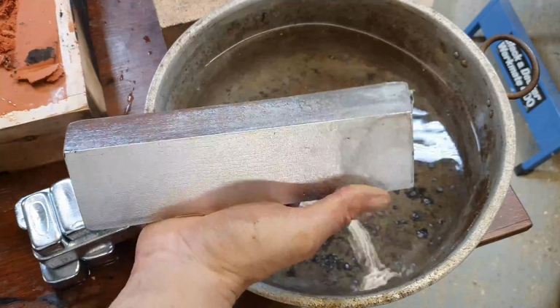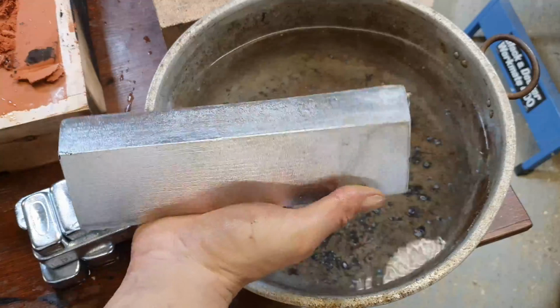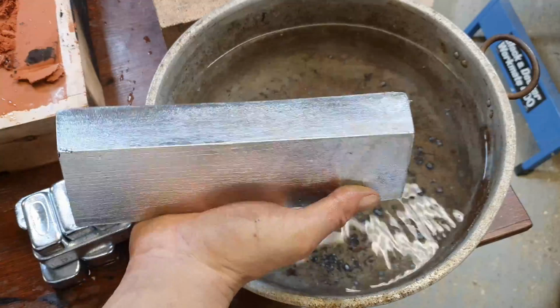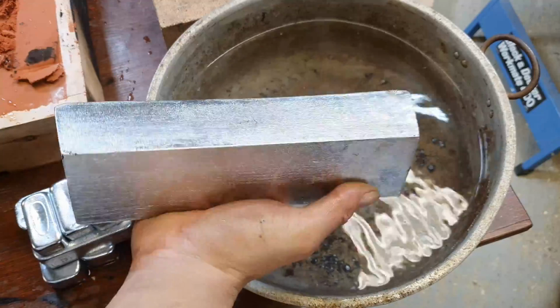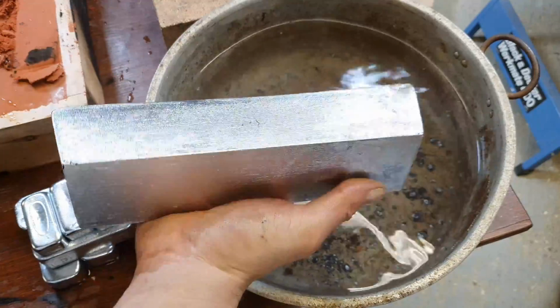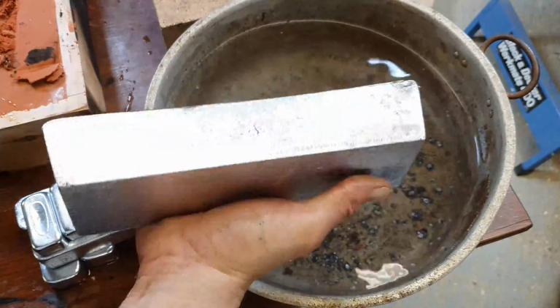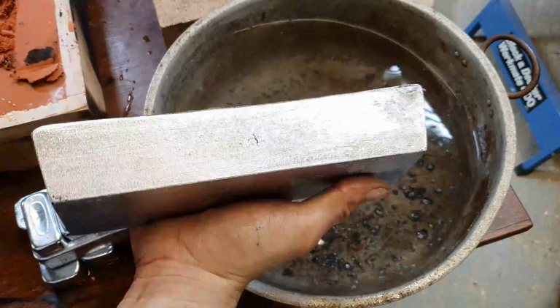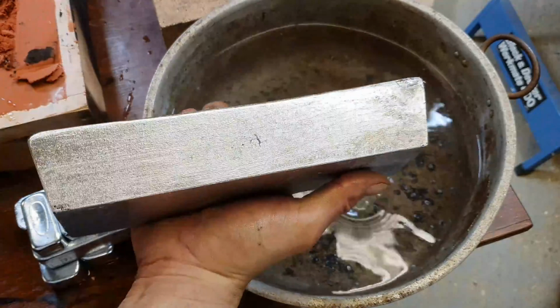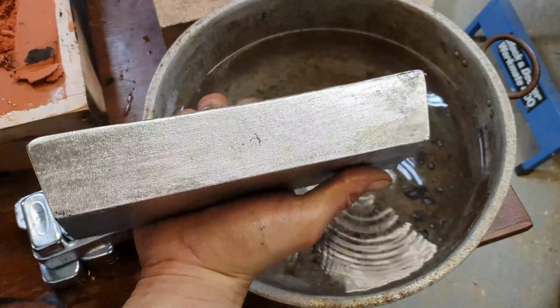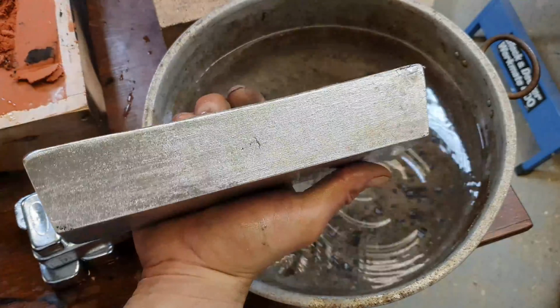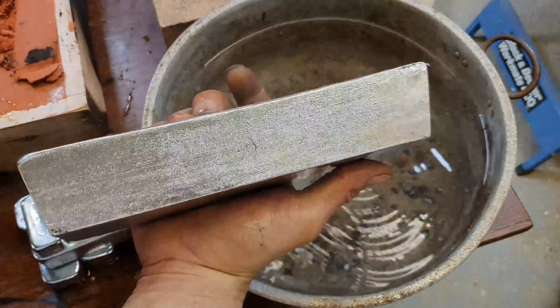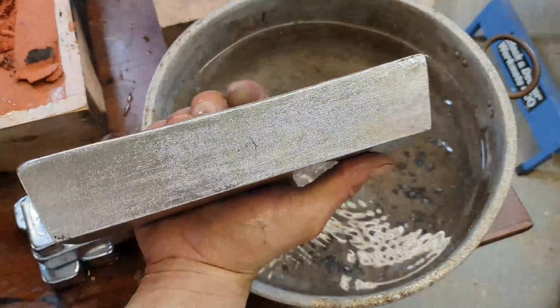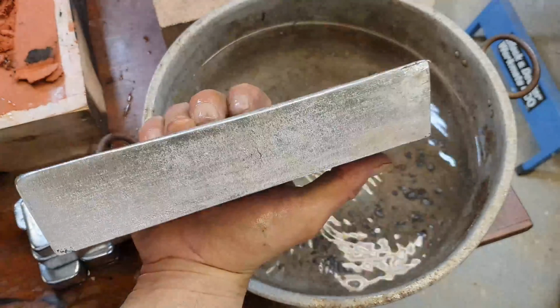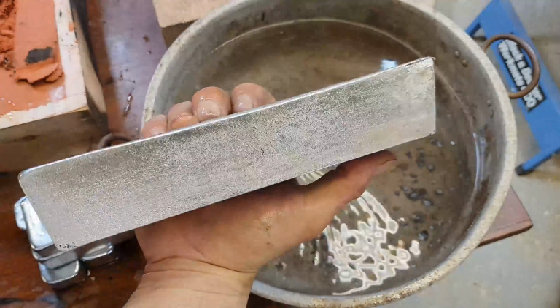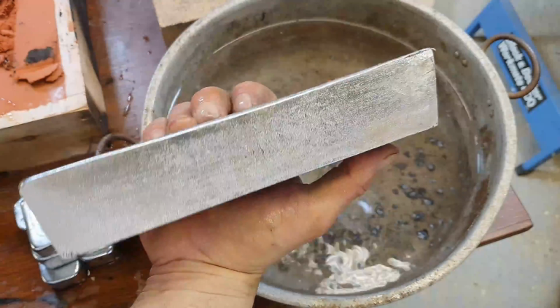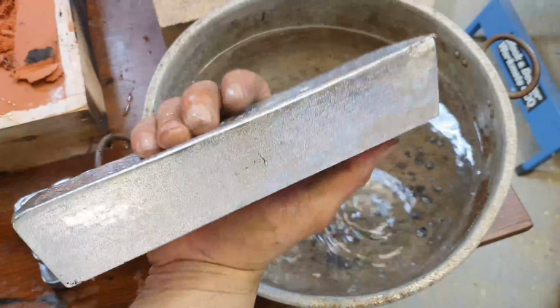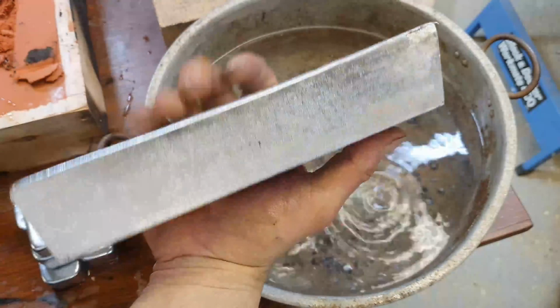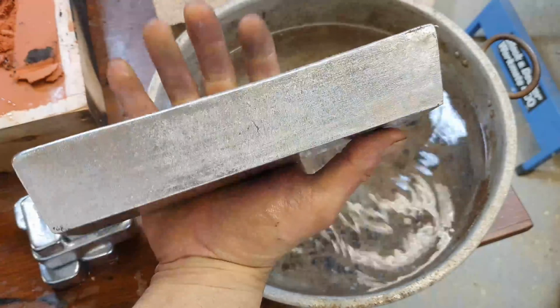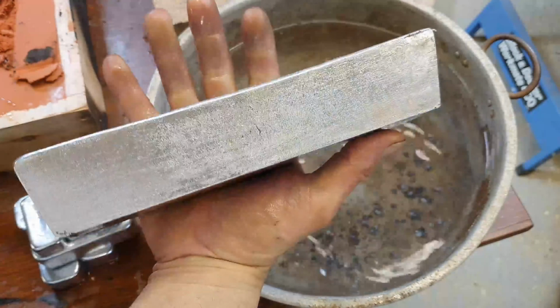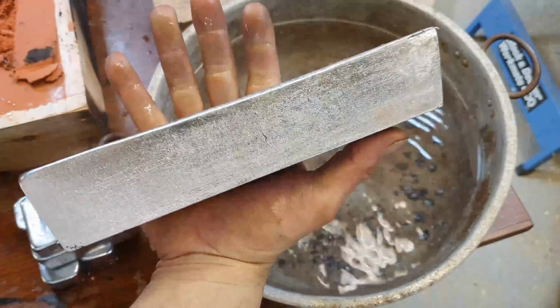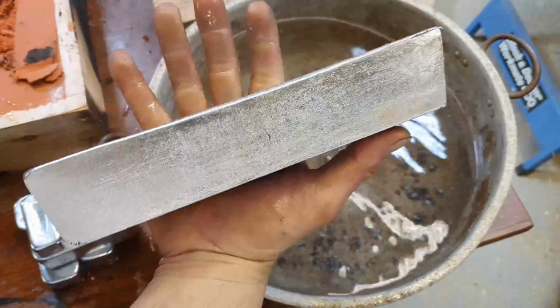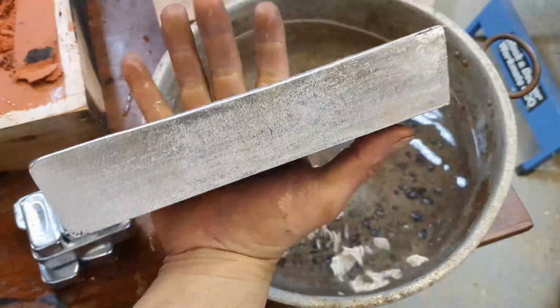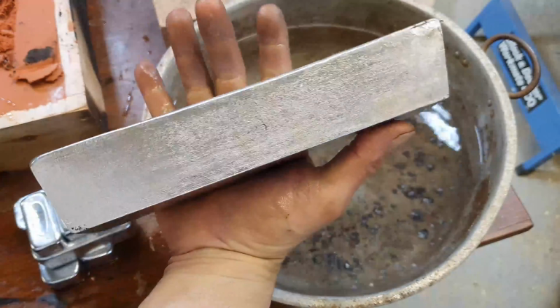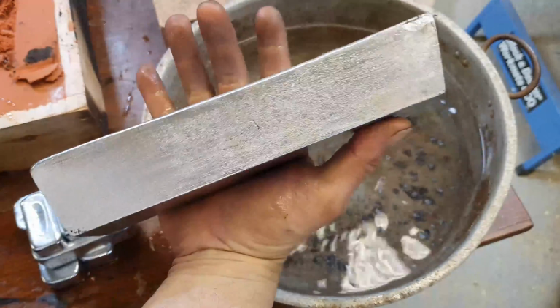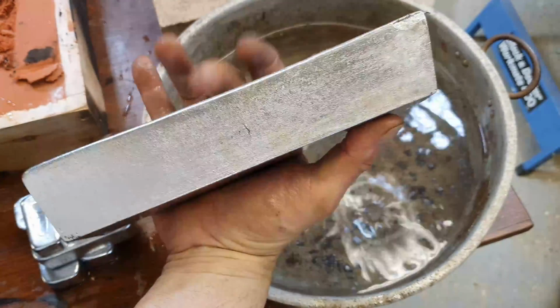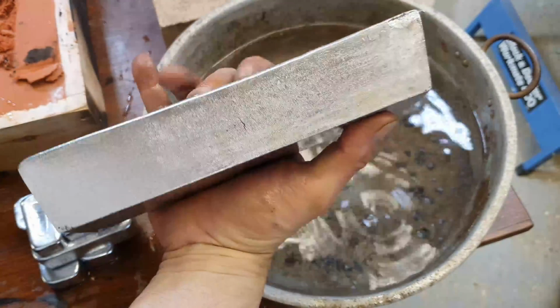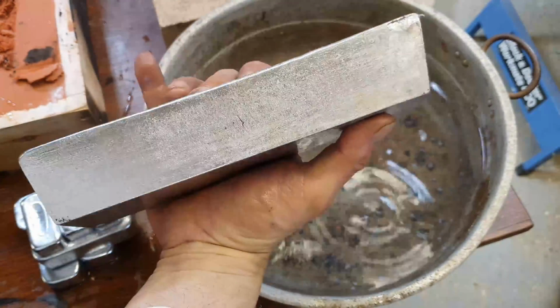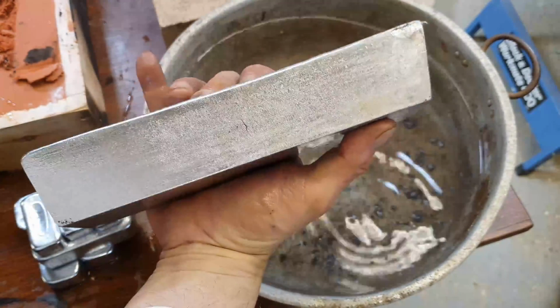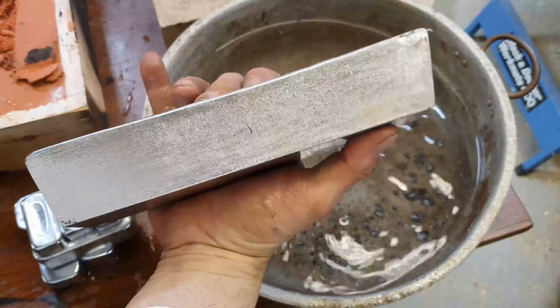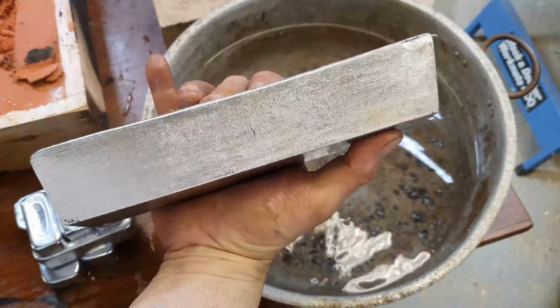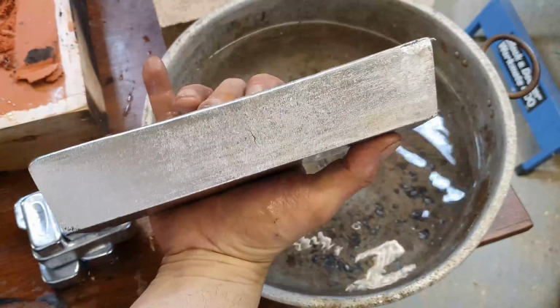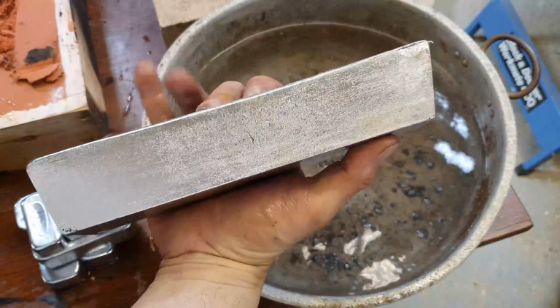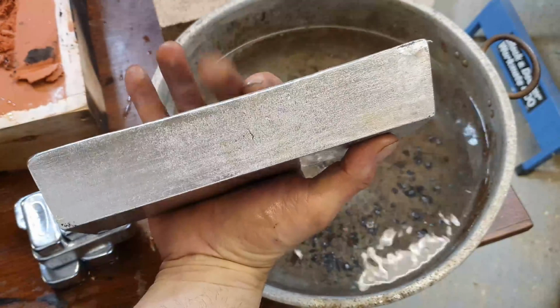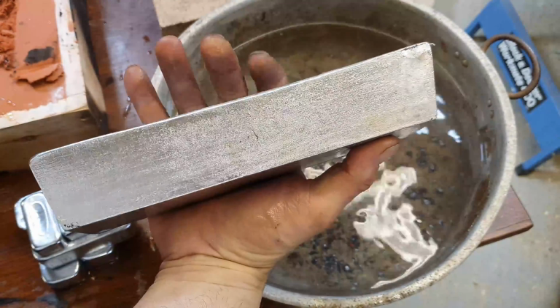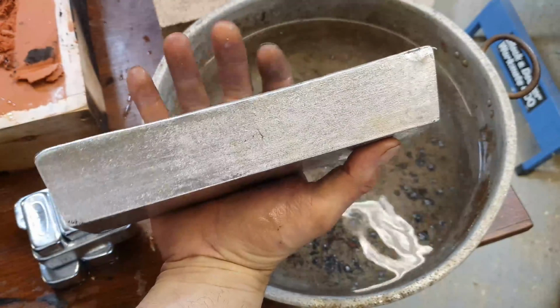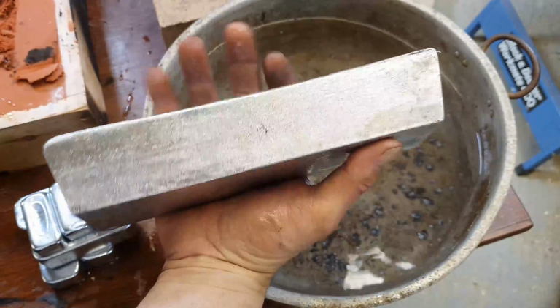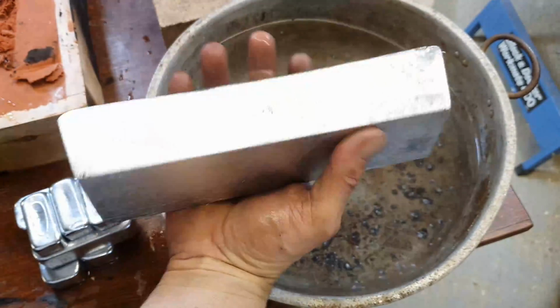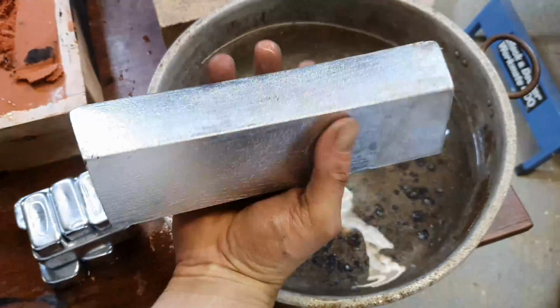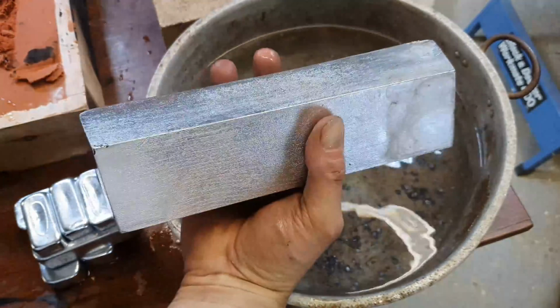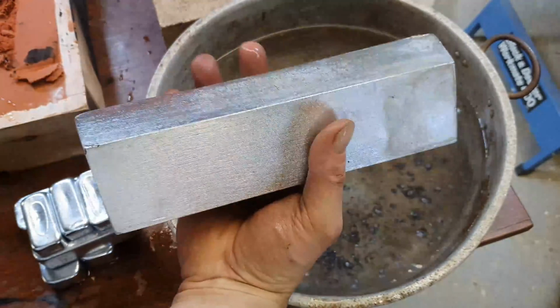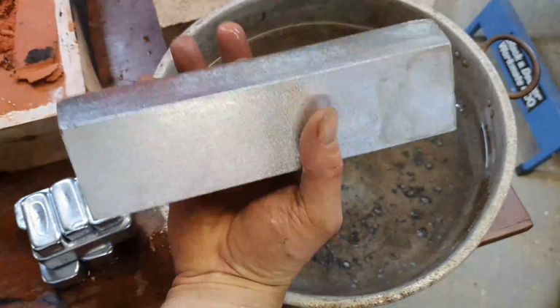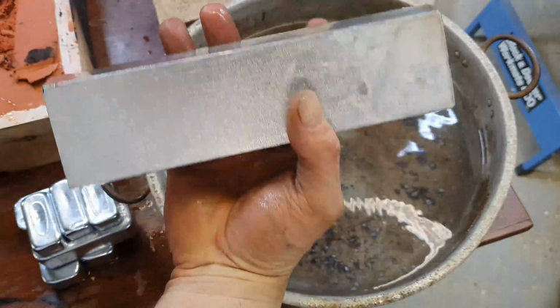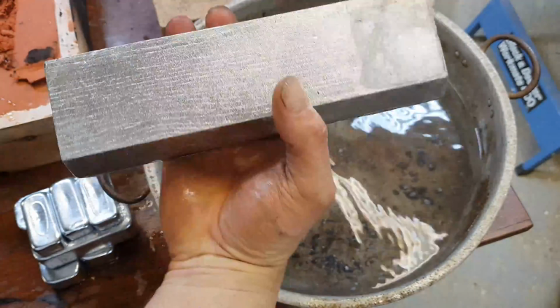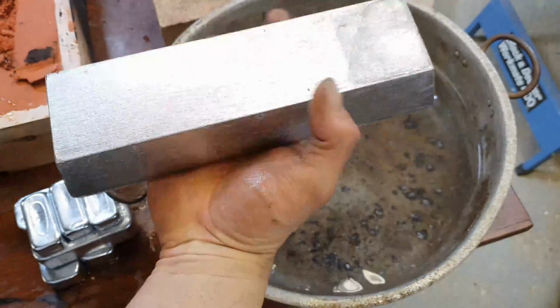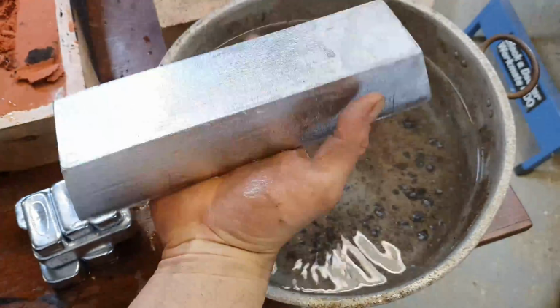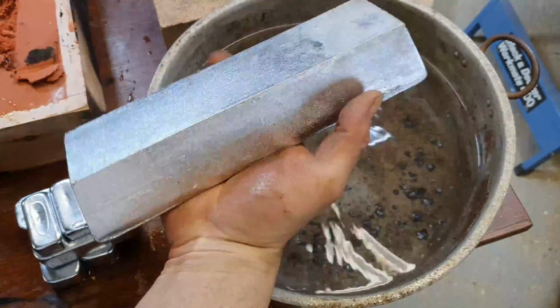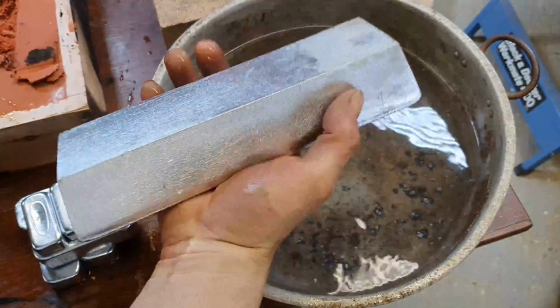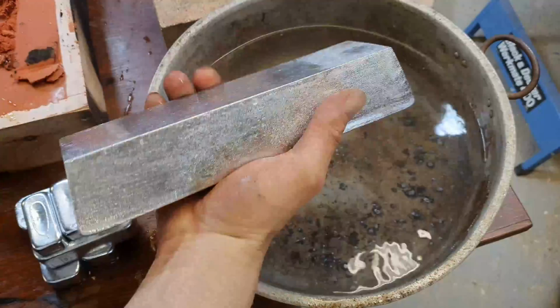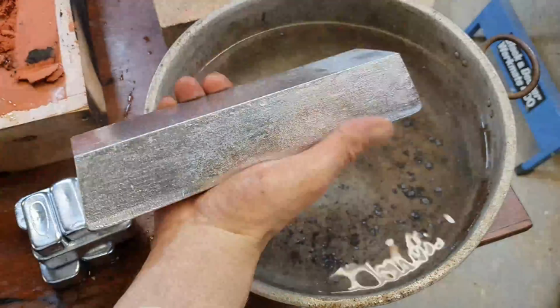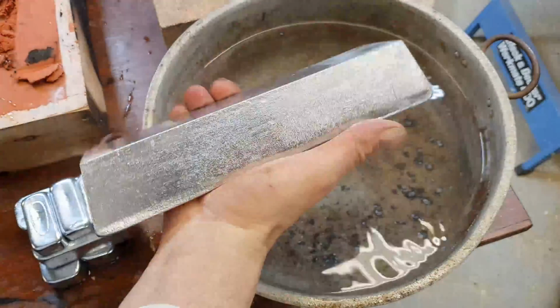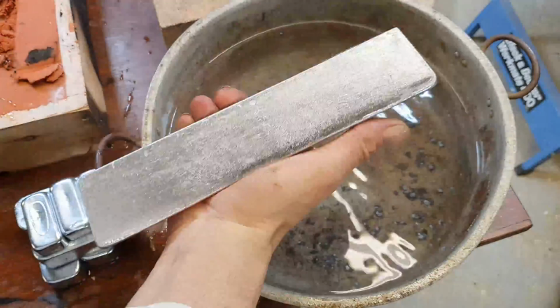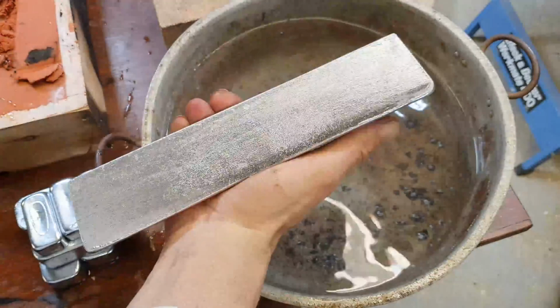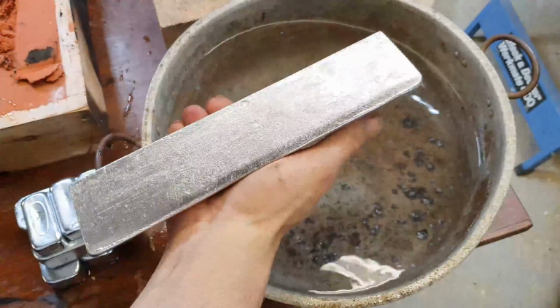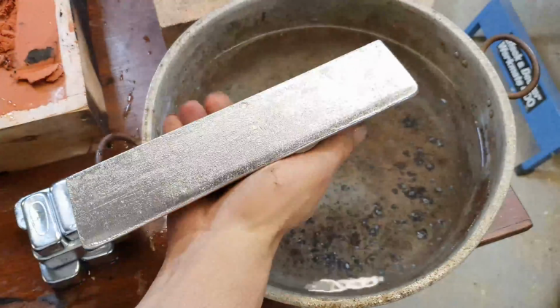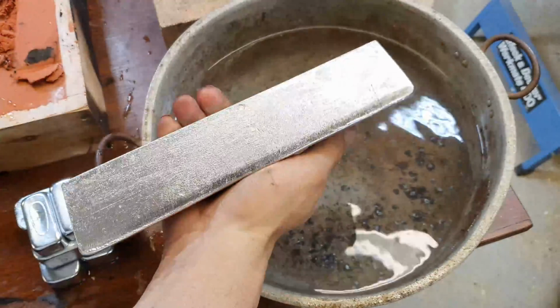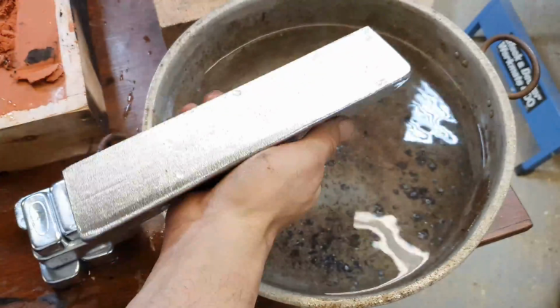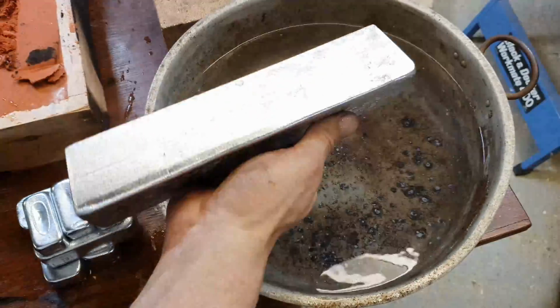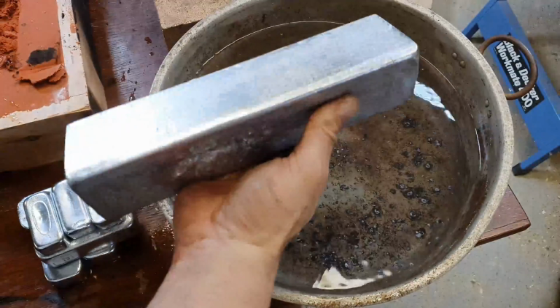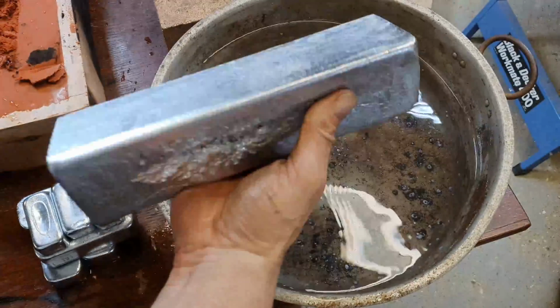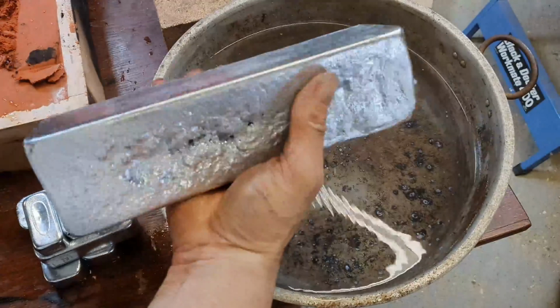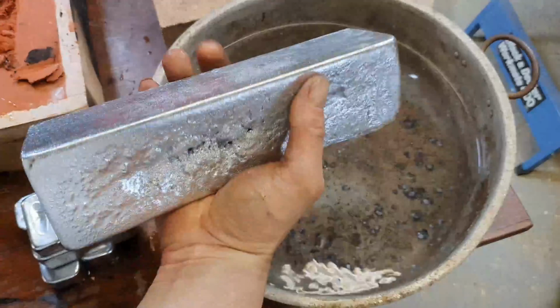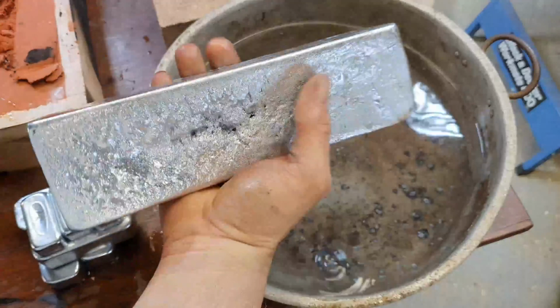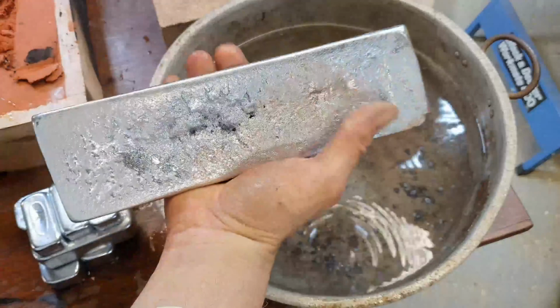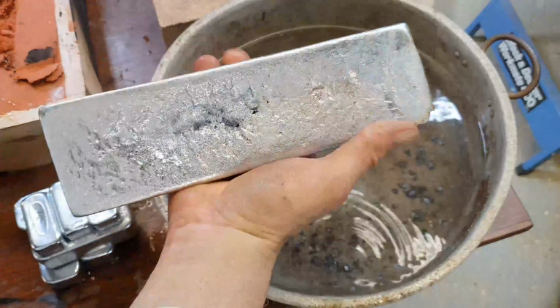One big fat zinc ingot to go with the collection.